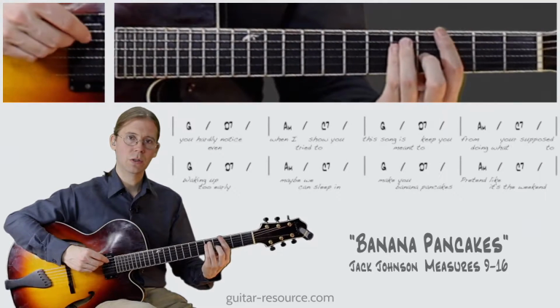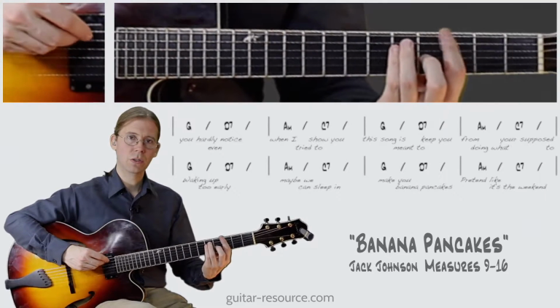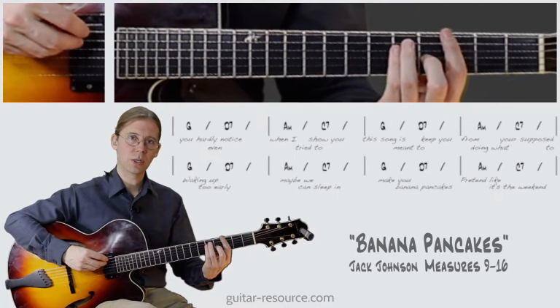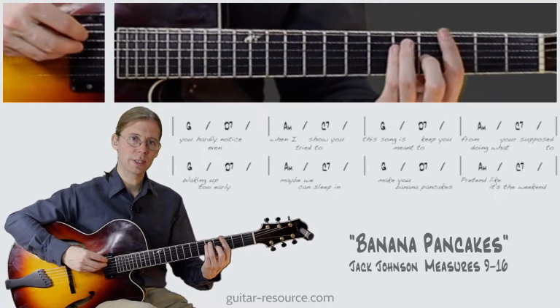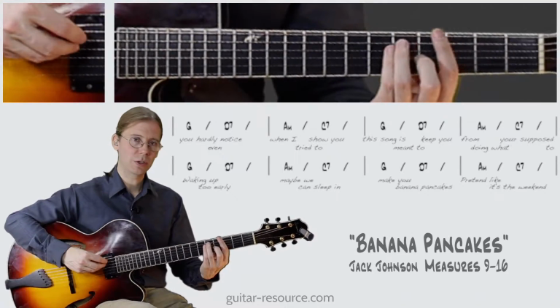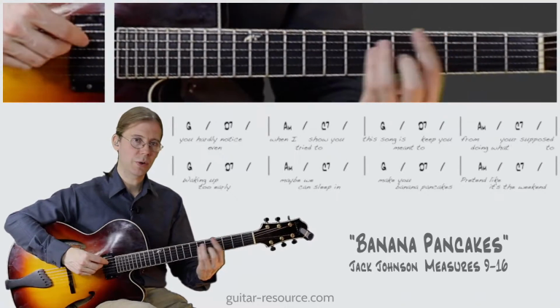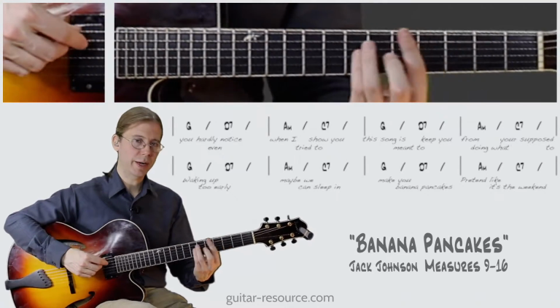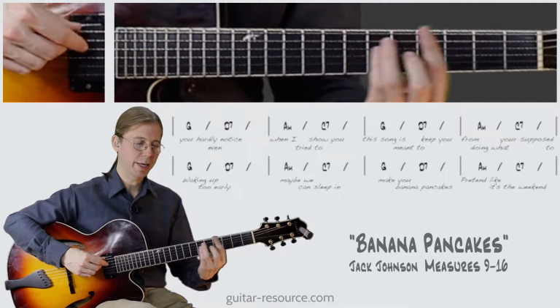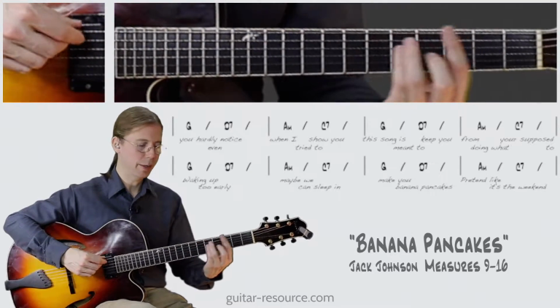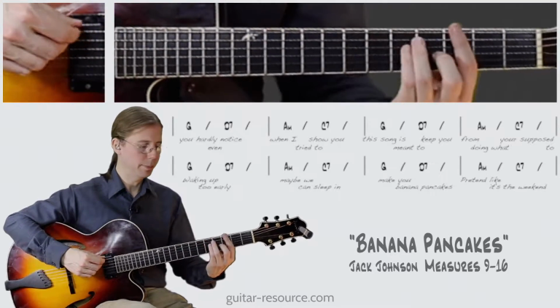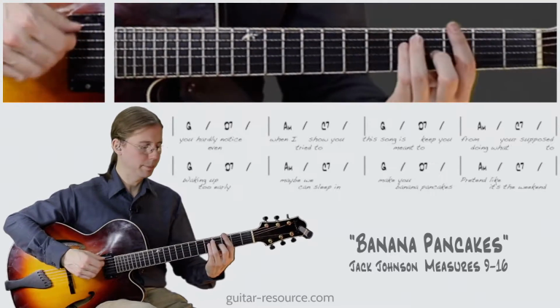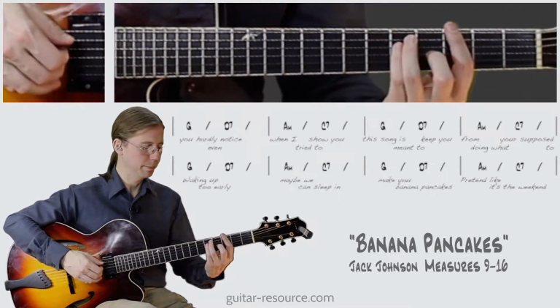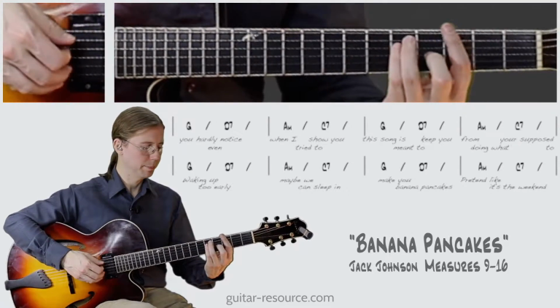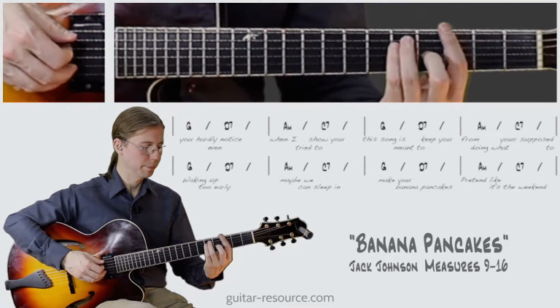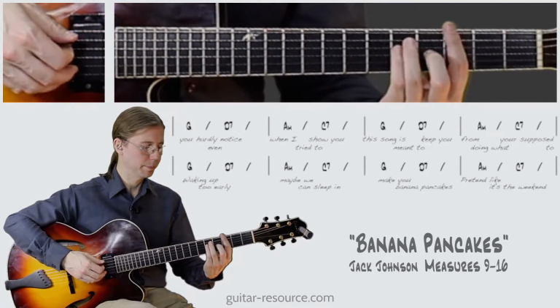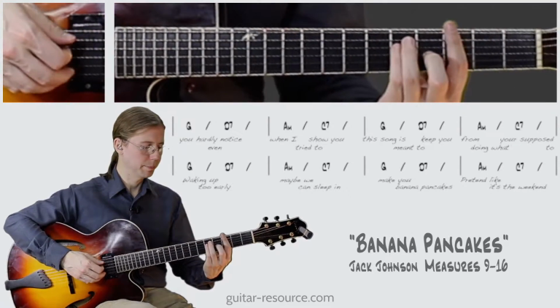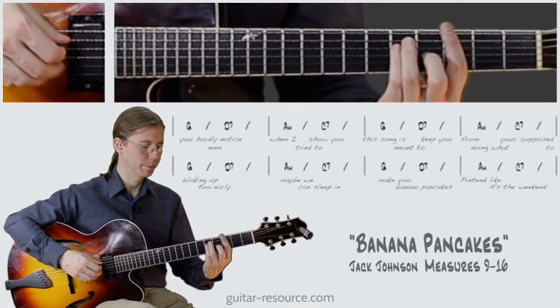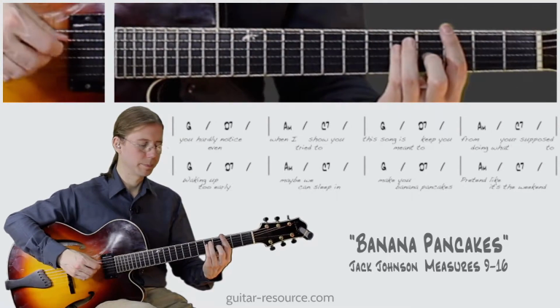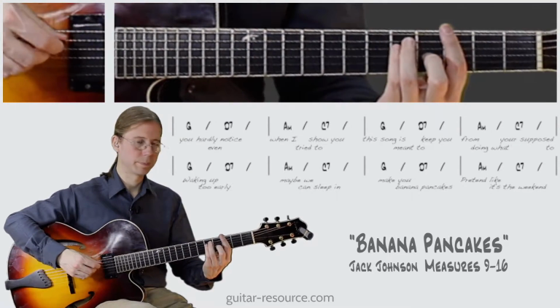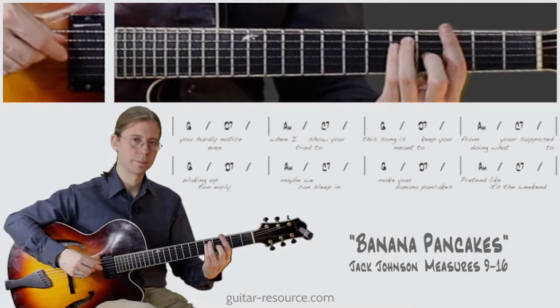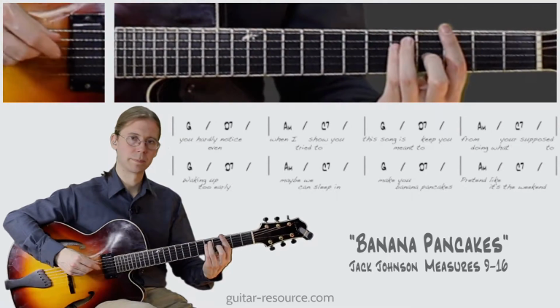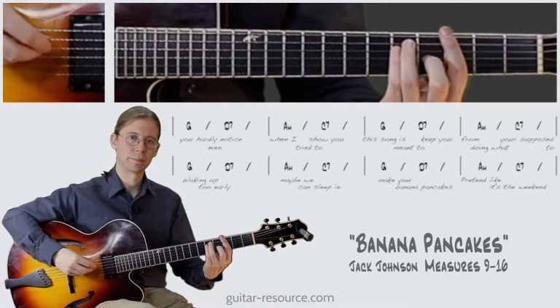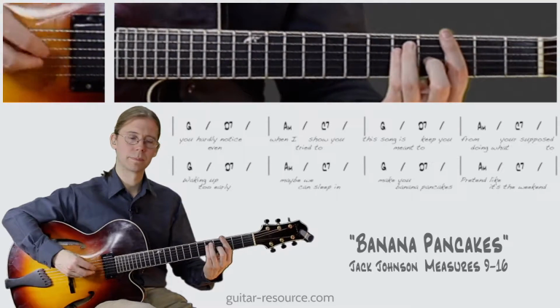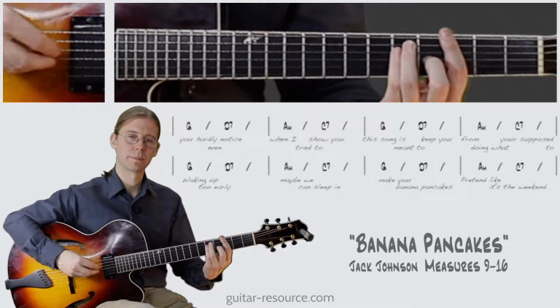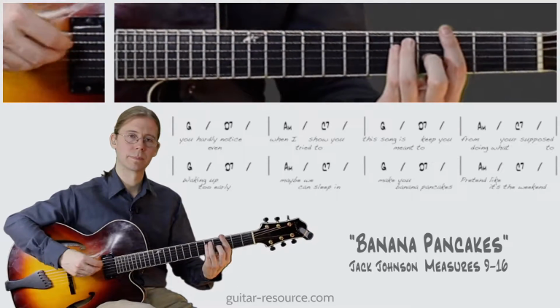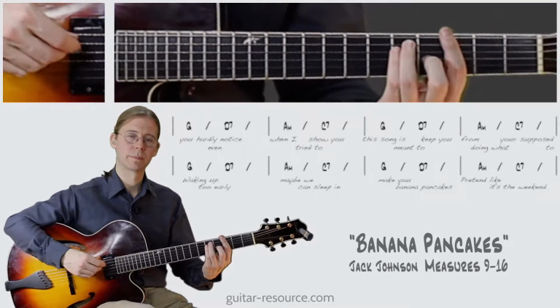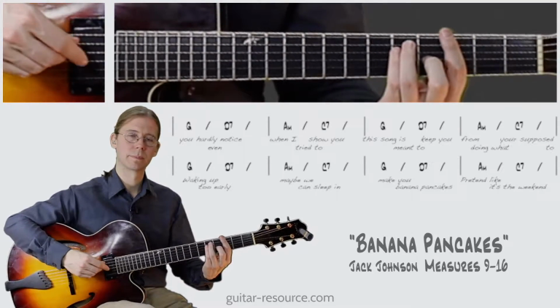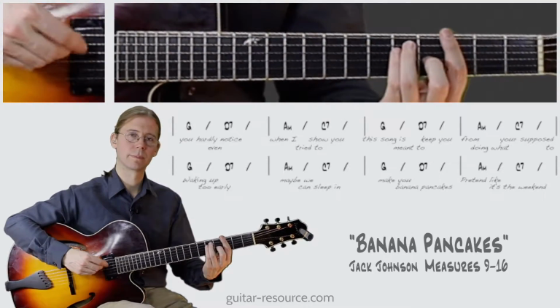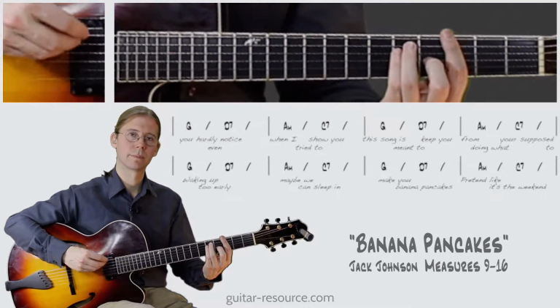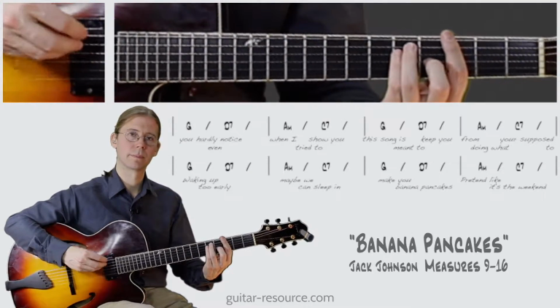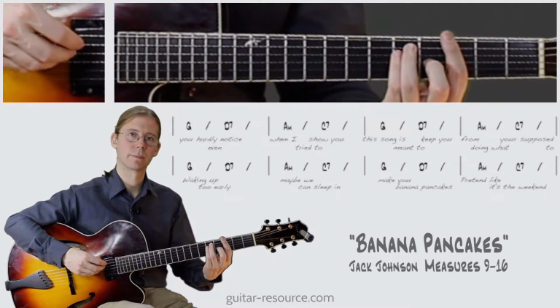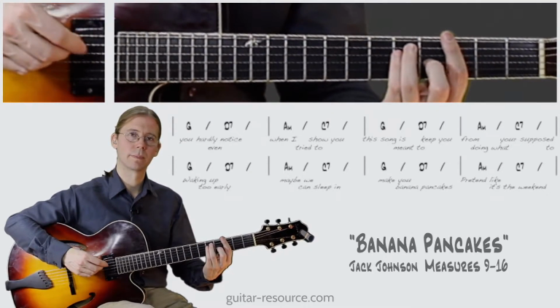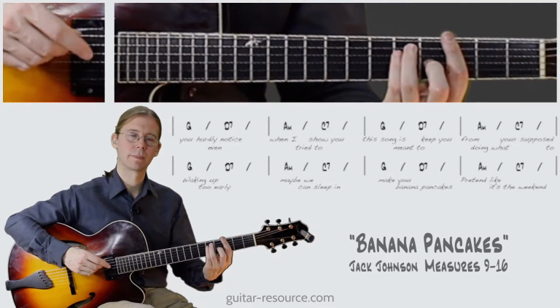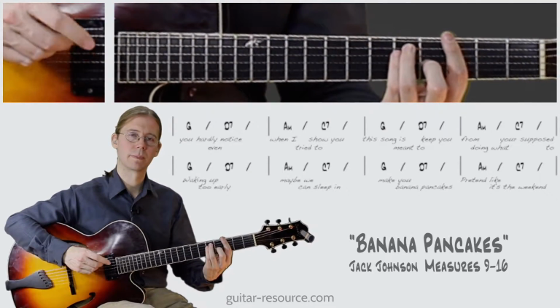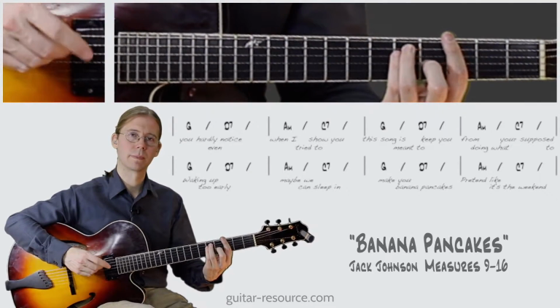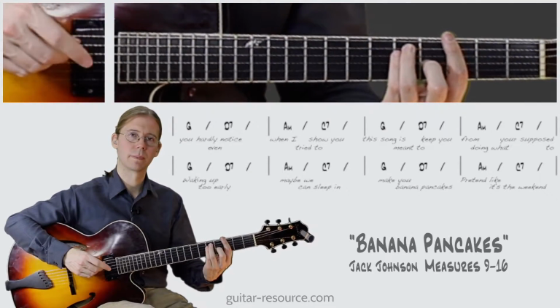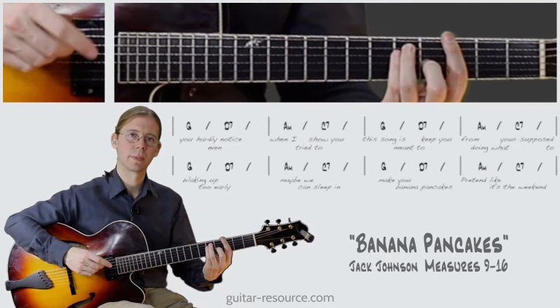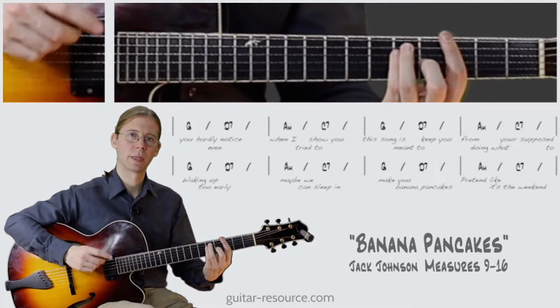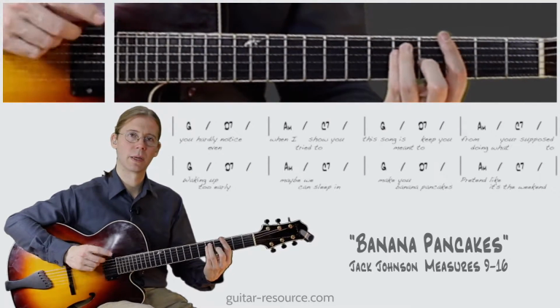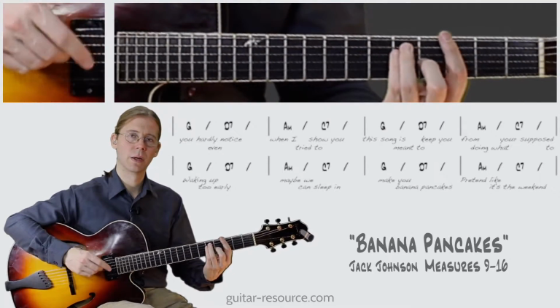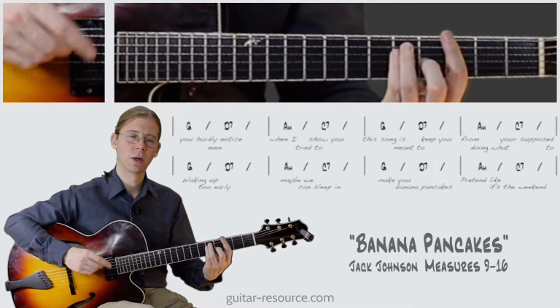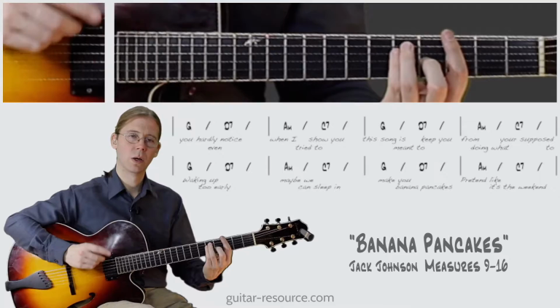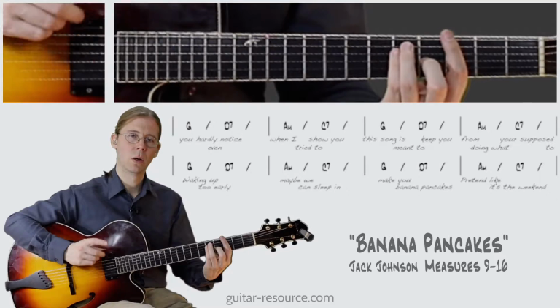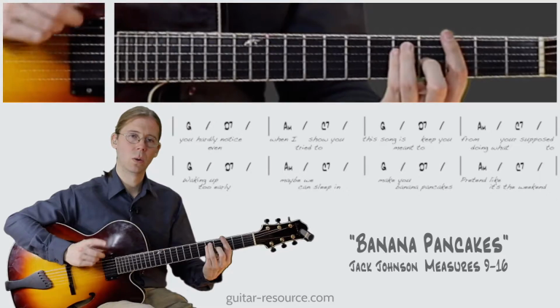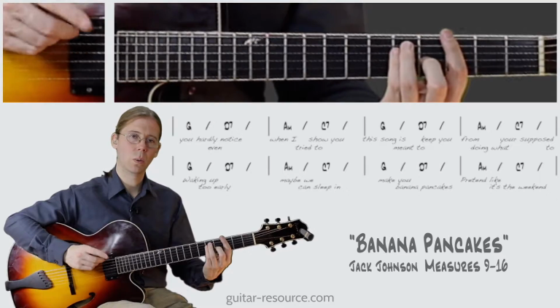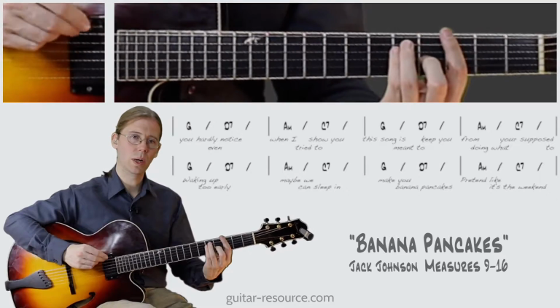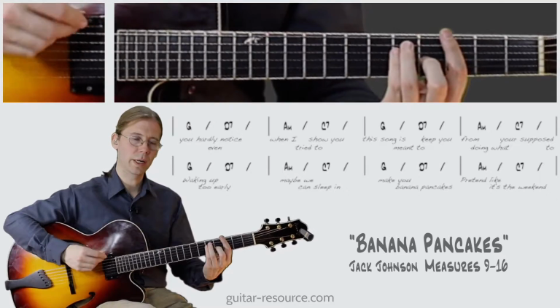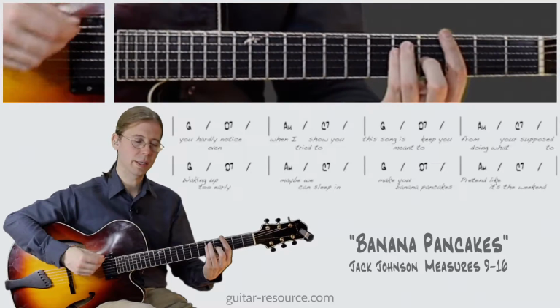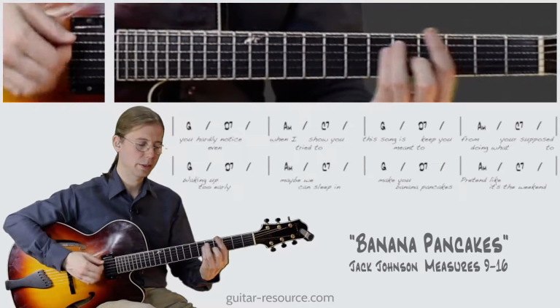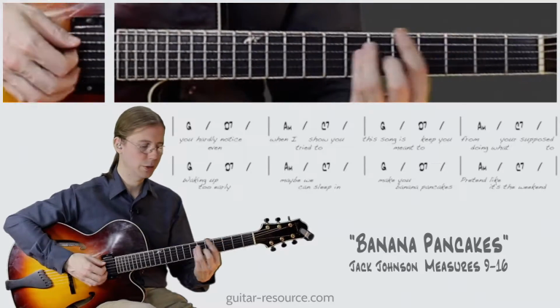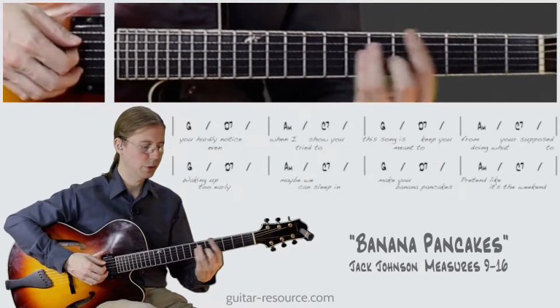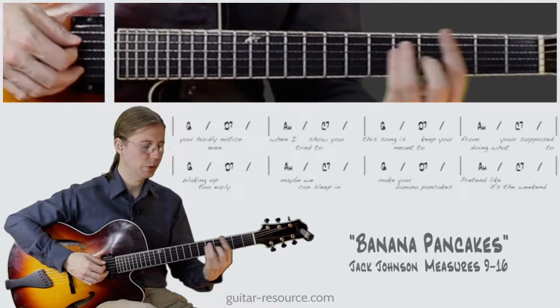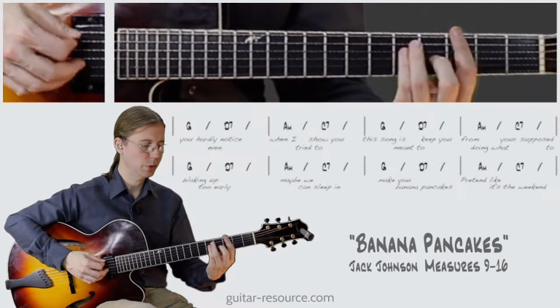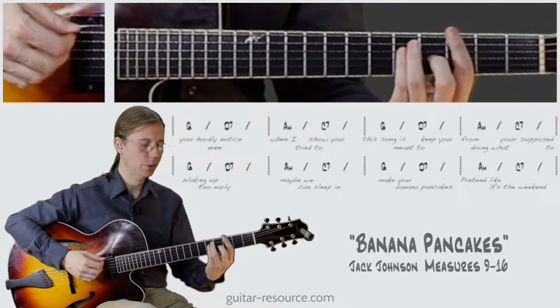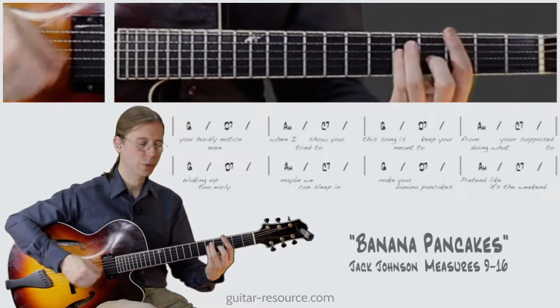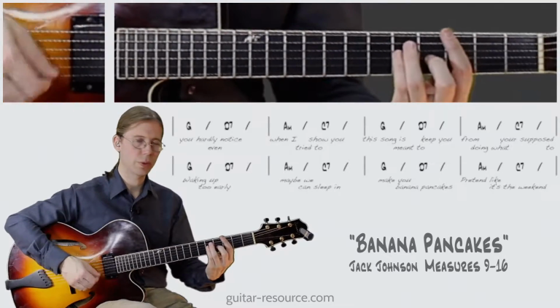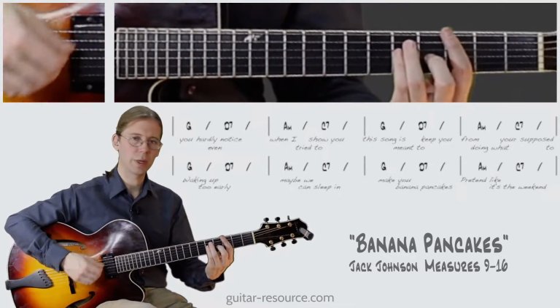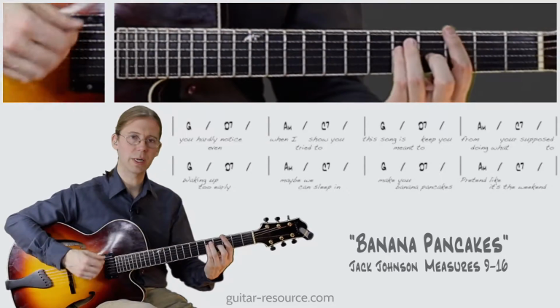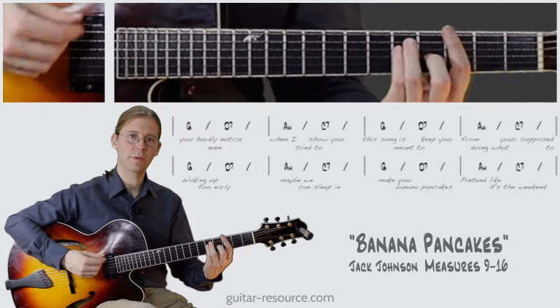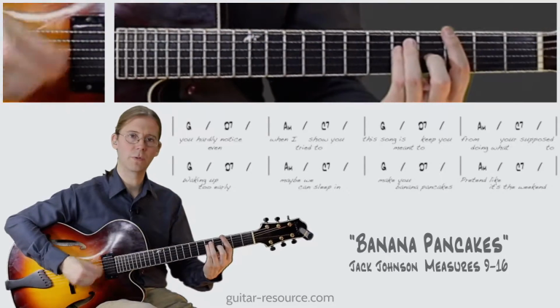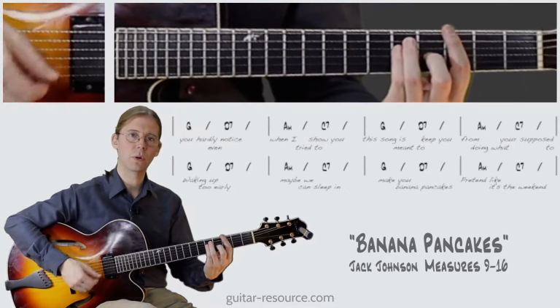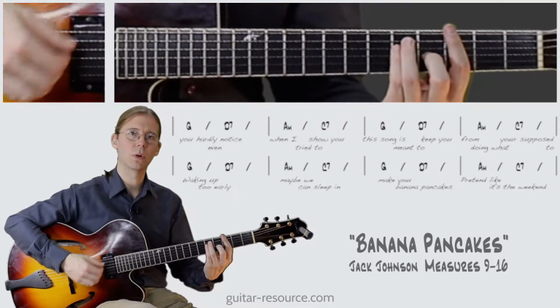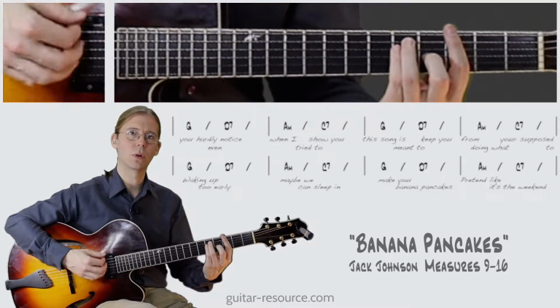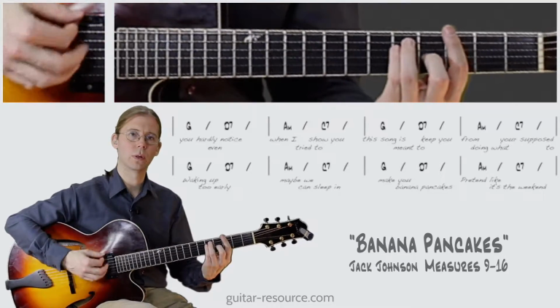So let's try it out. One, two, three, four.